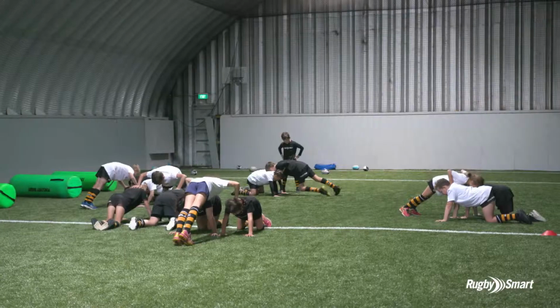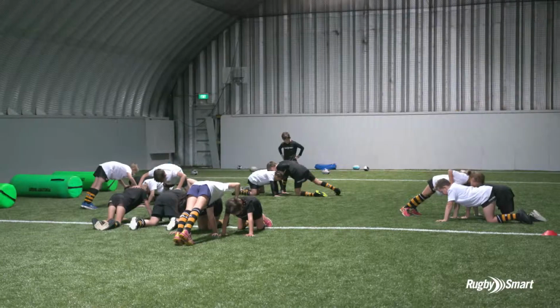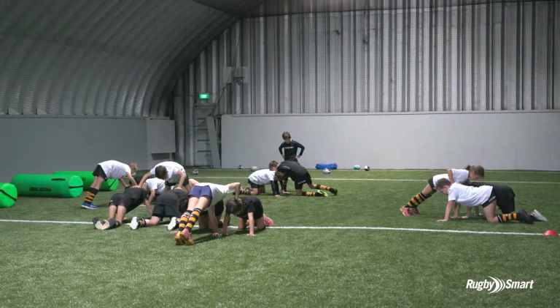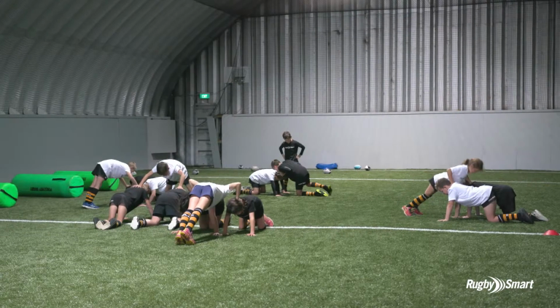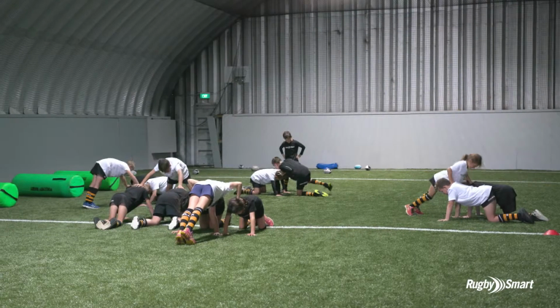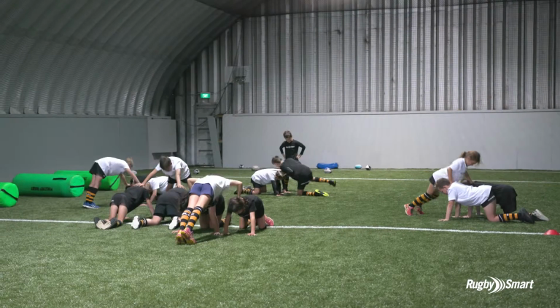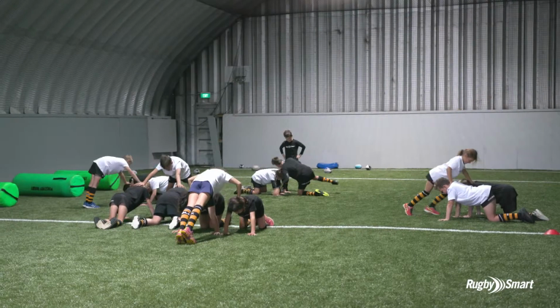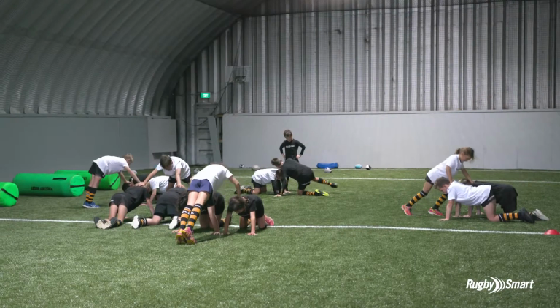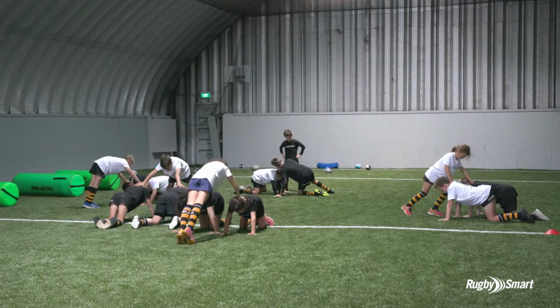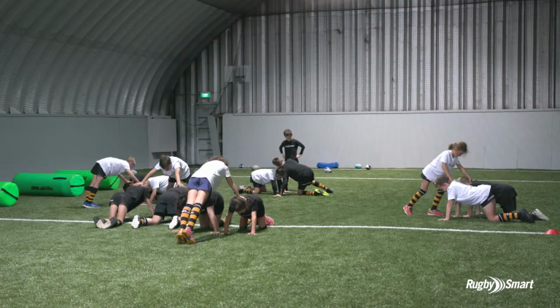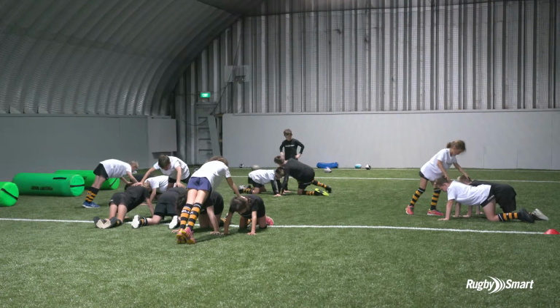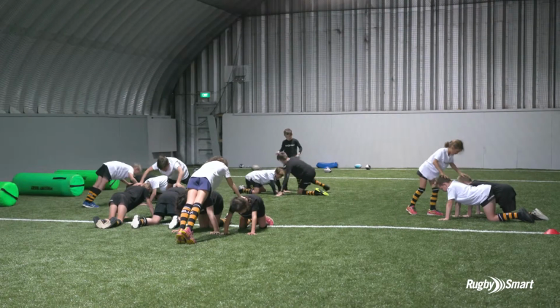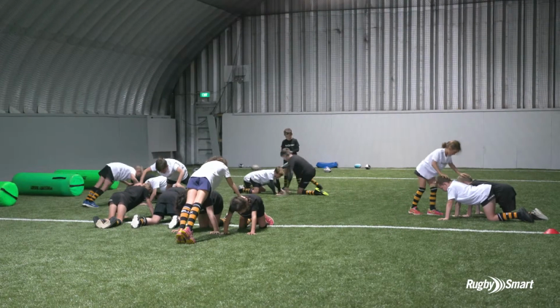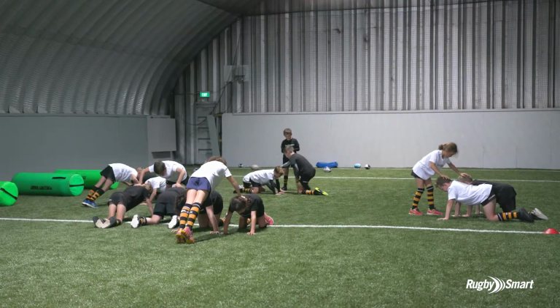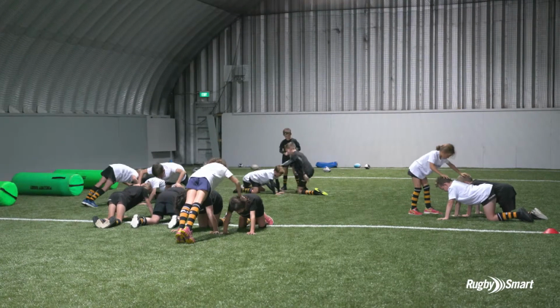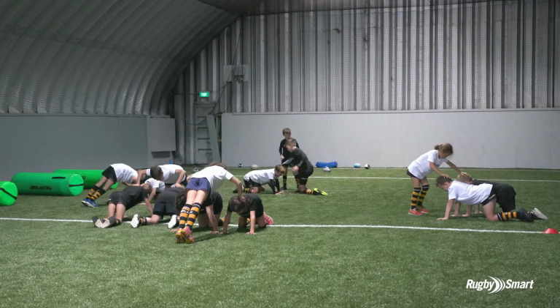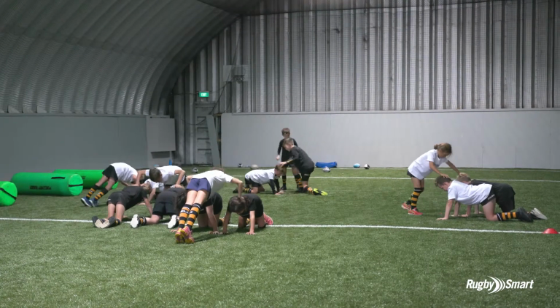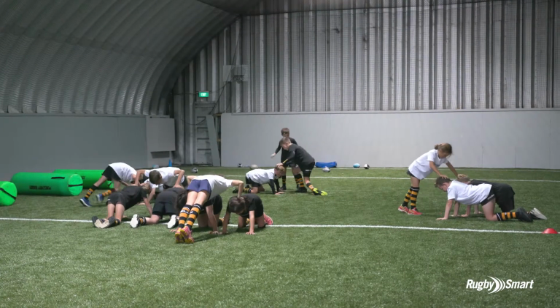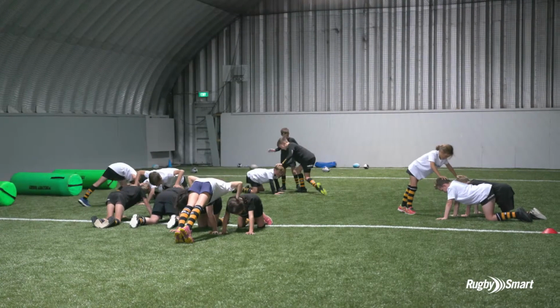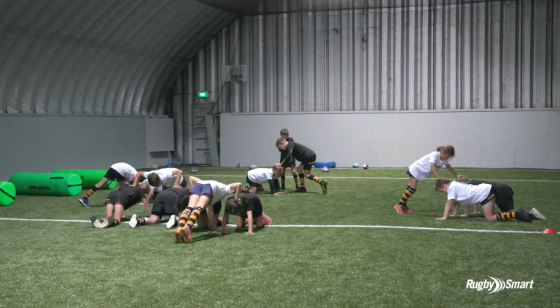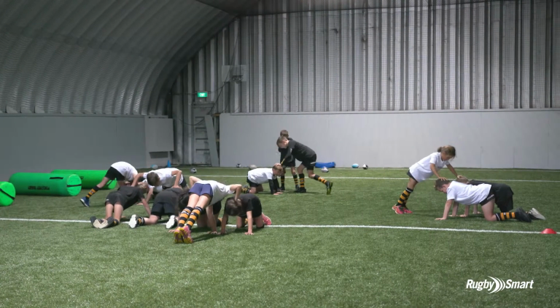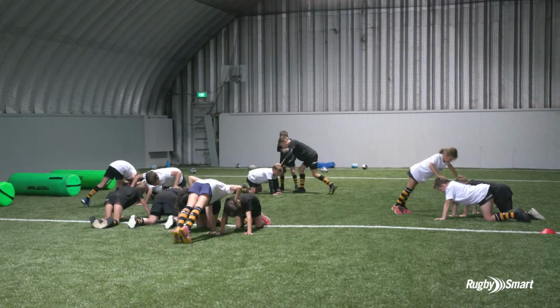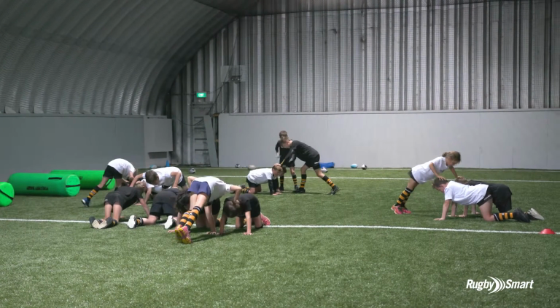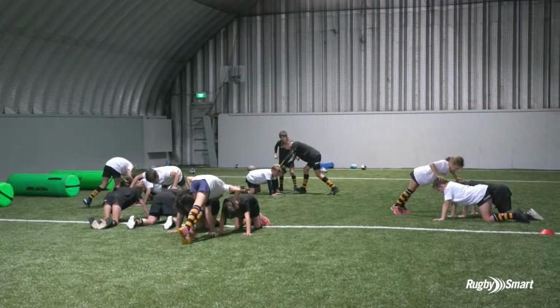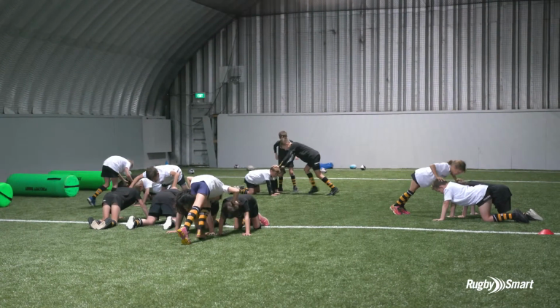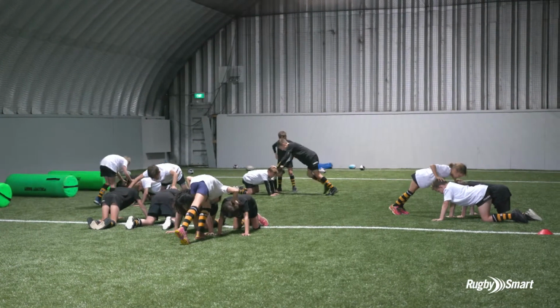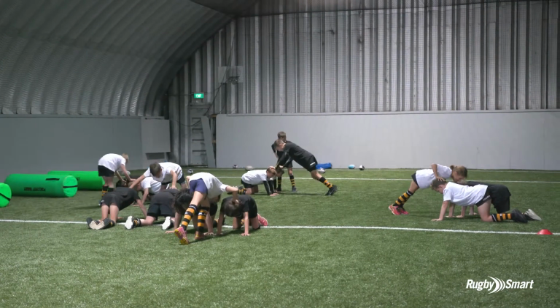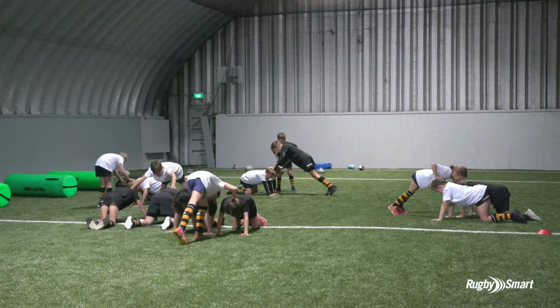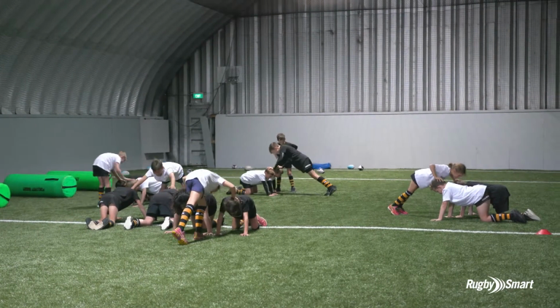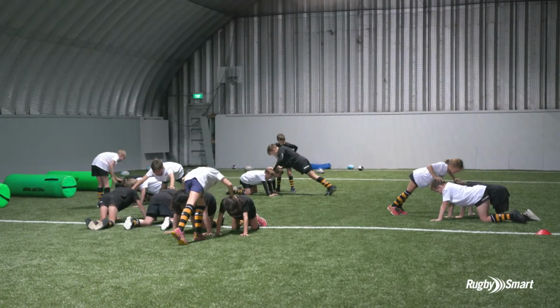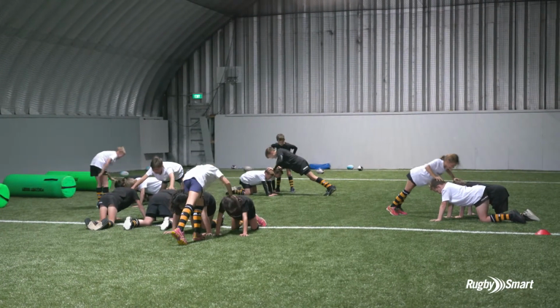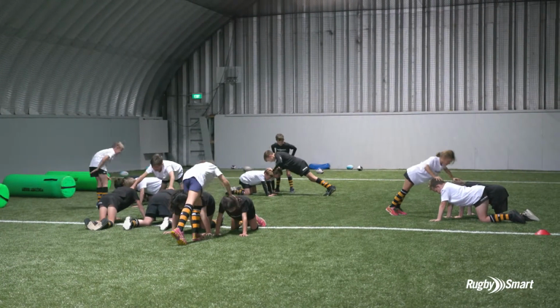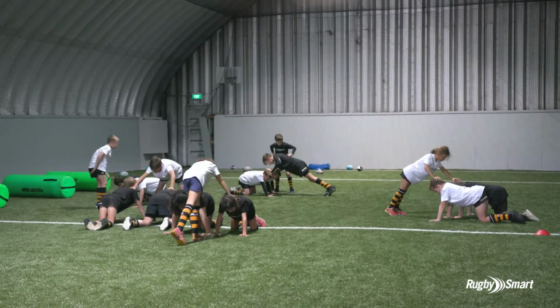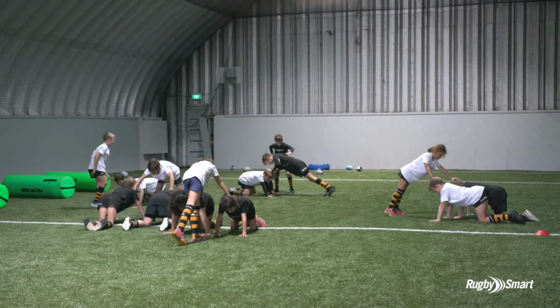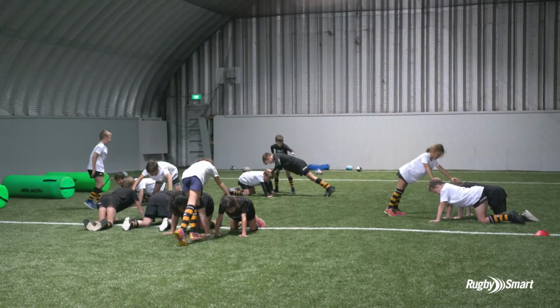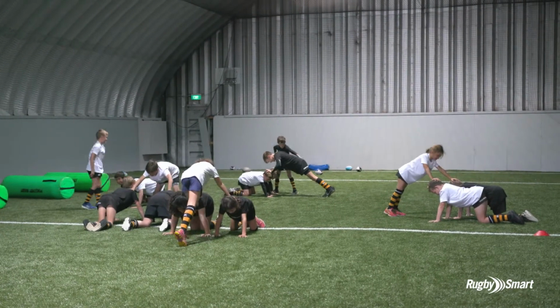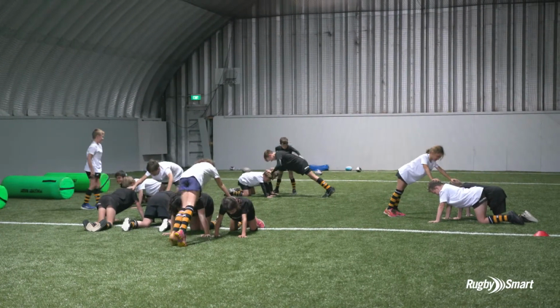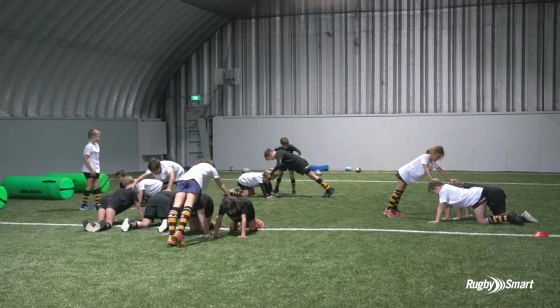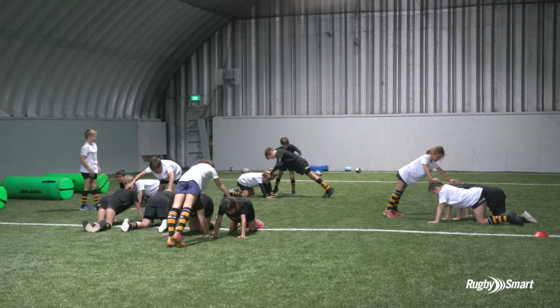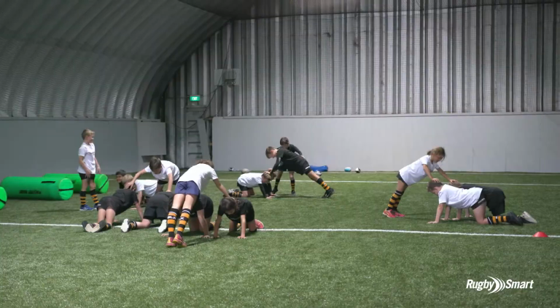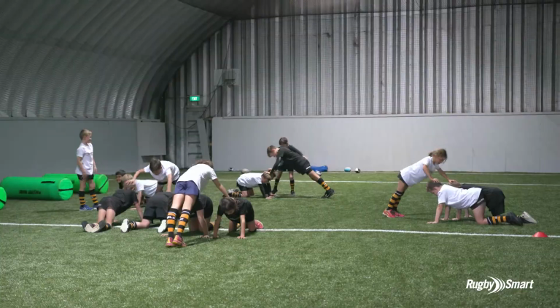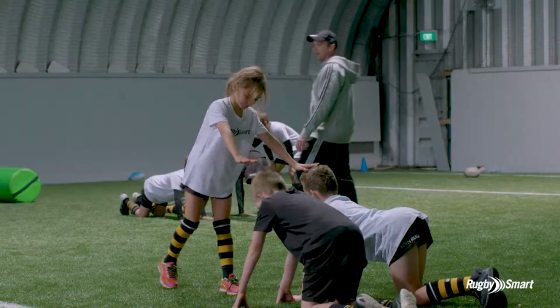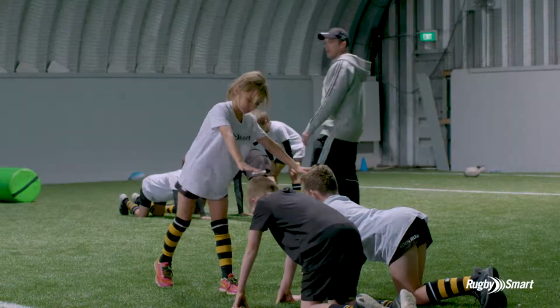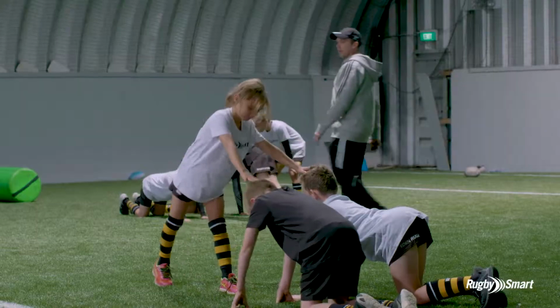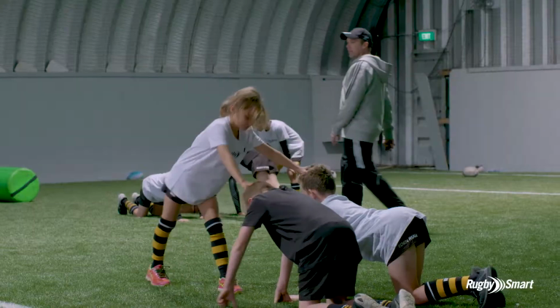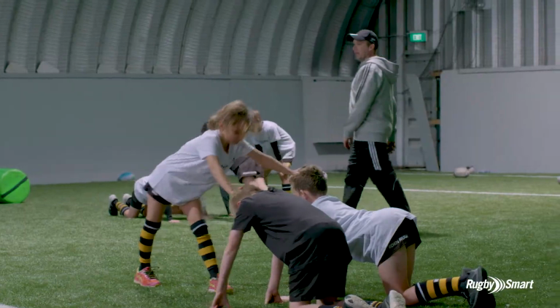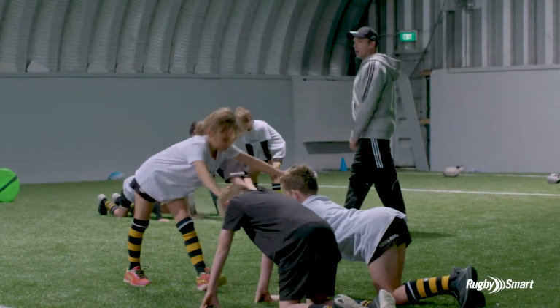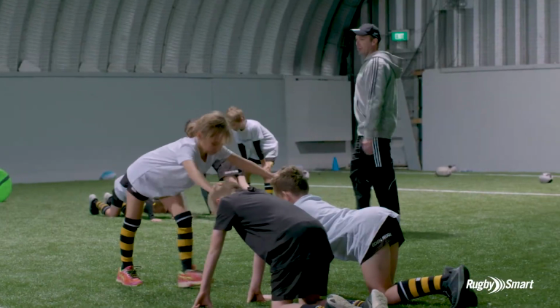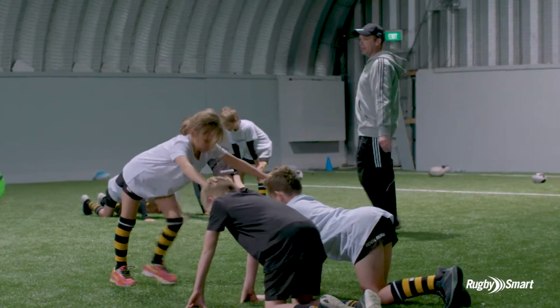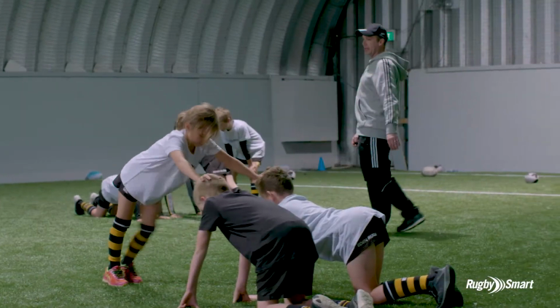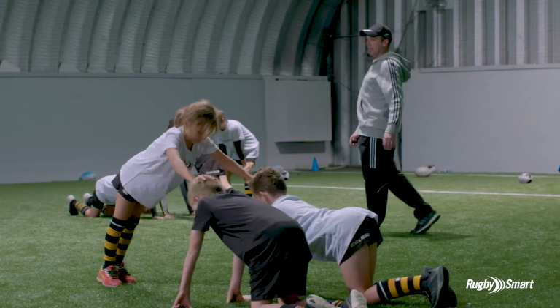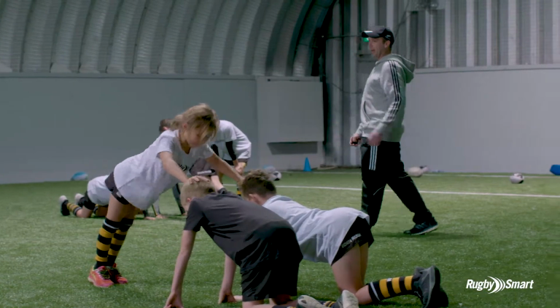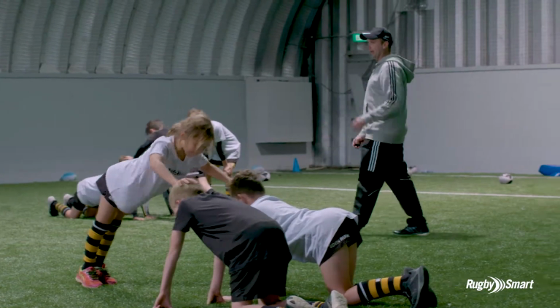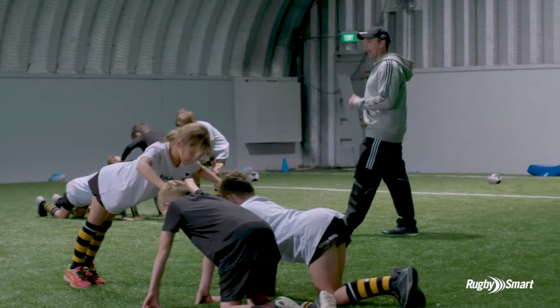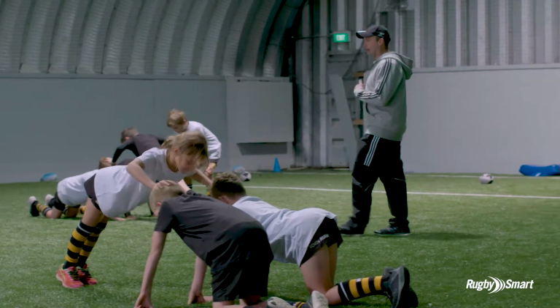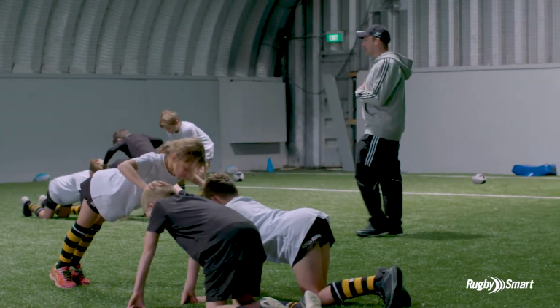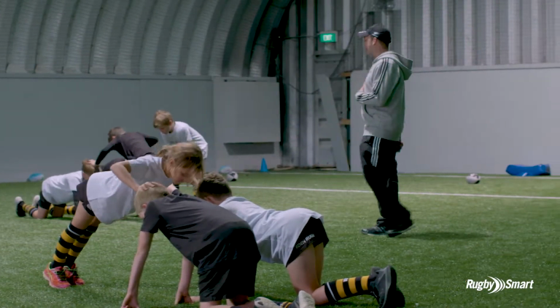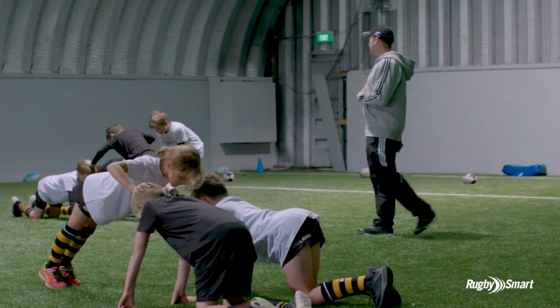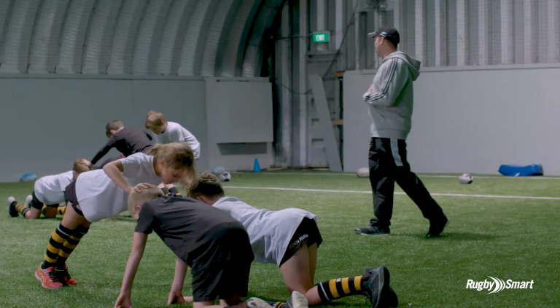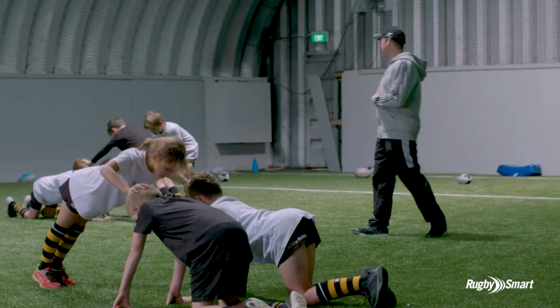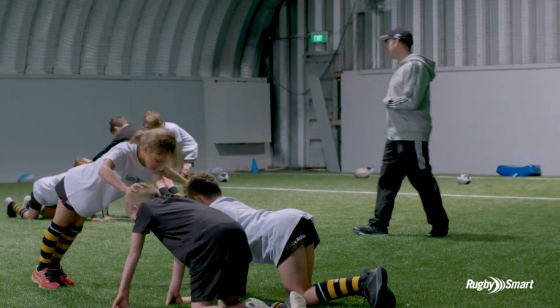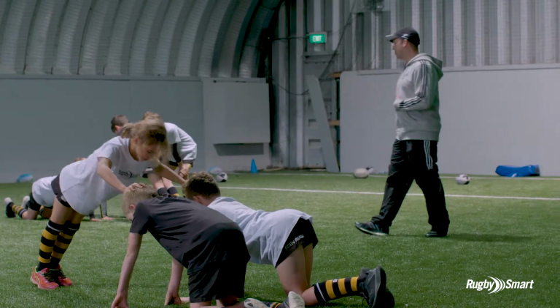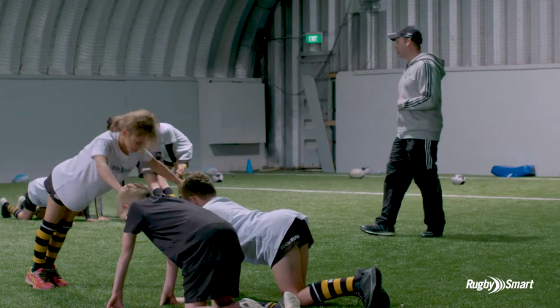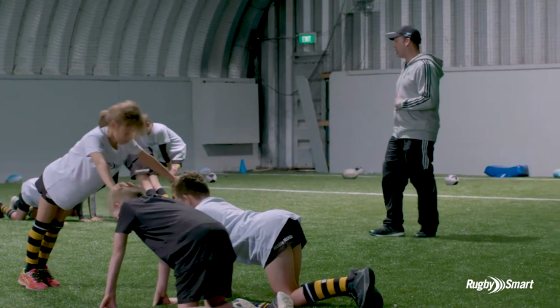Nice and slow, look after your mates. If you feel yourself slipping, stop and start again — helping develop our necks nice and strong.